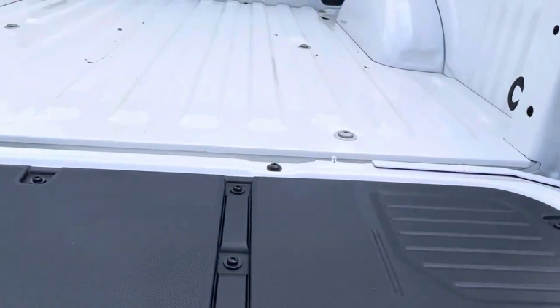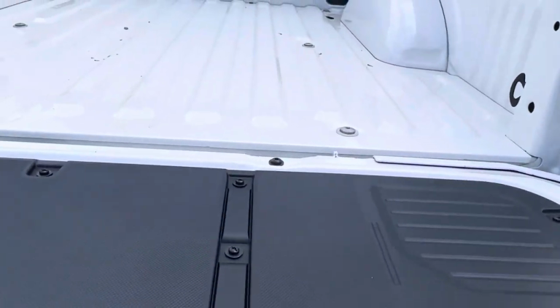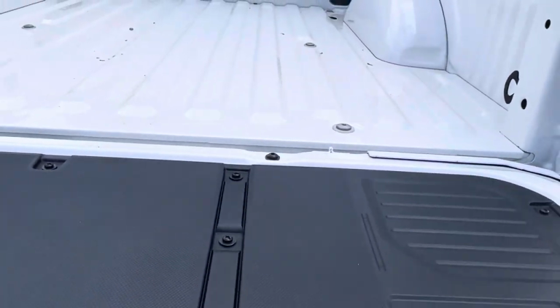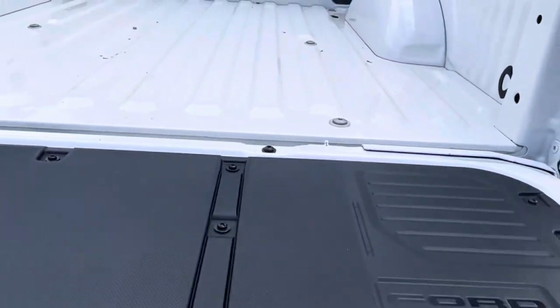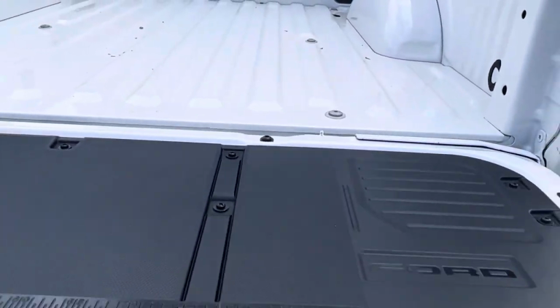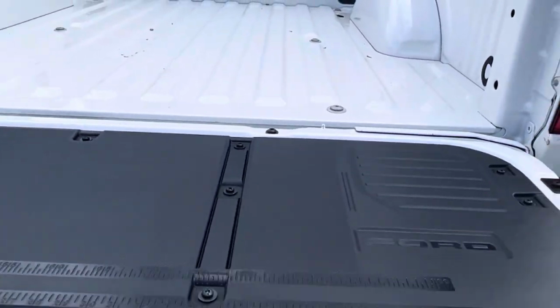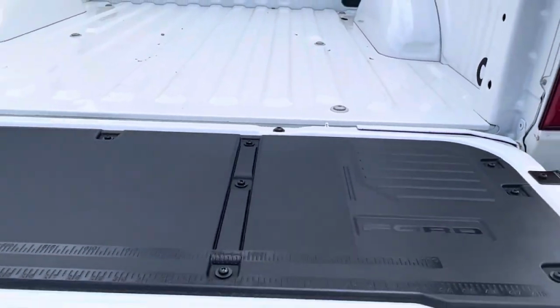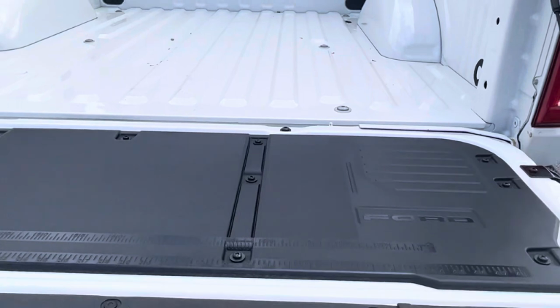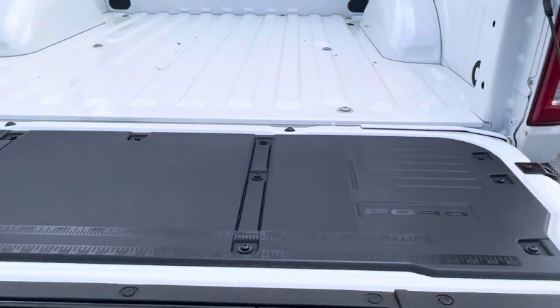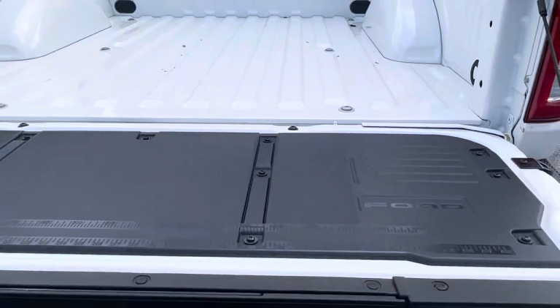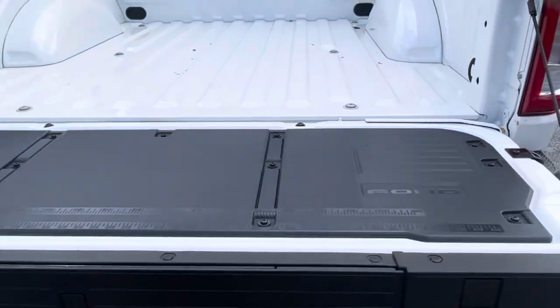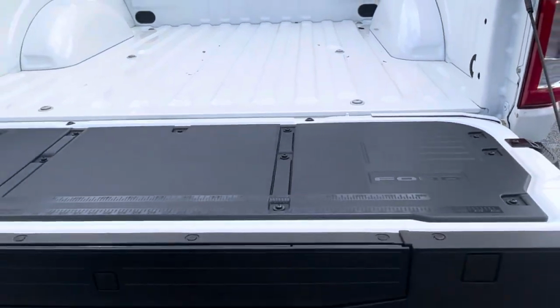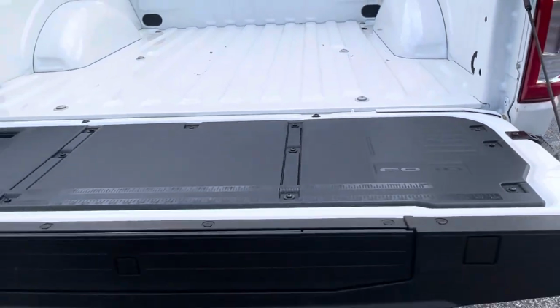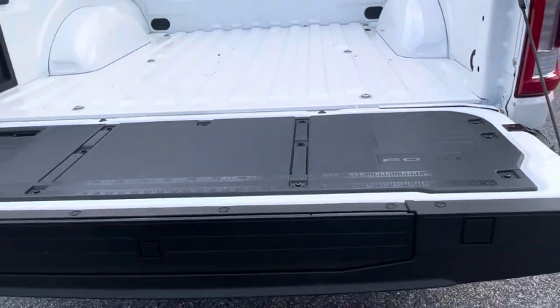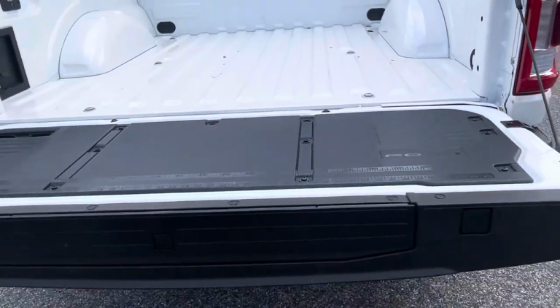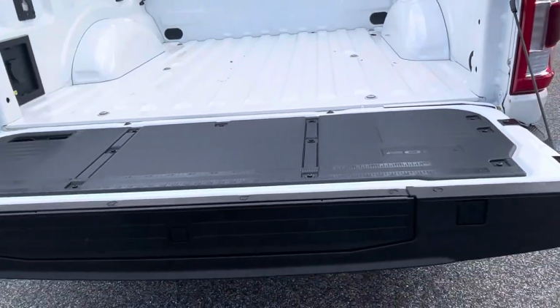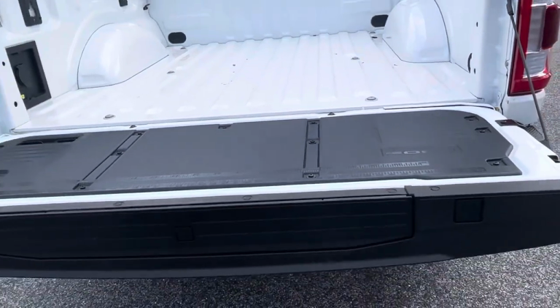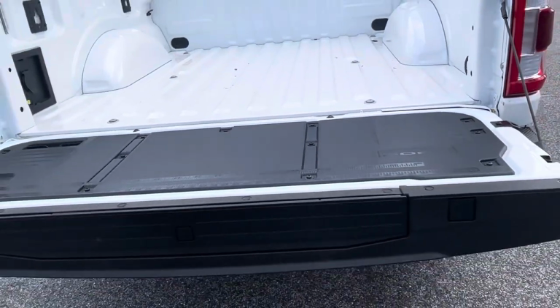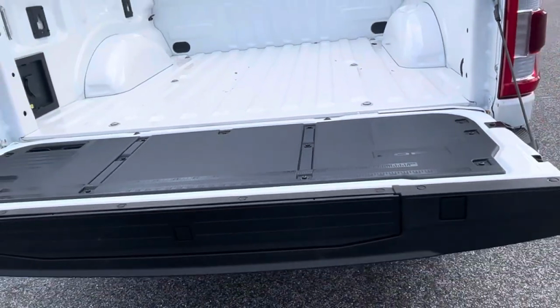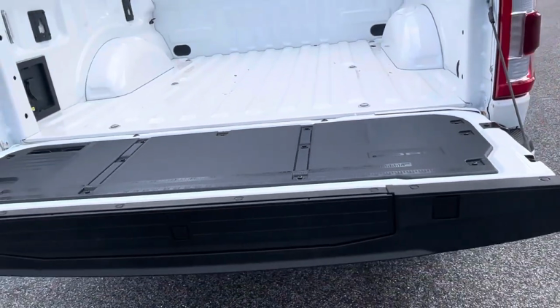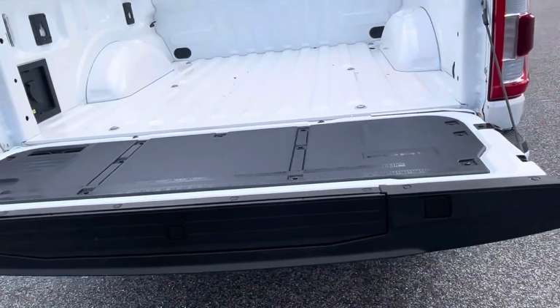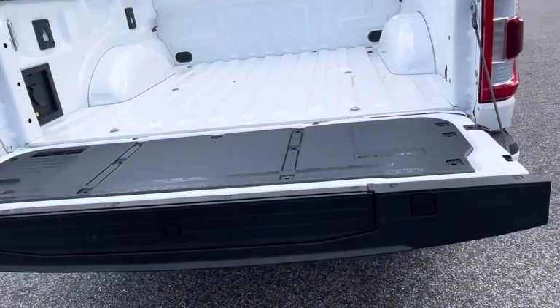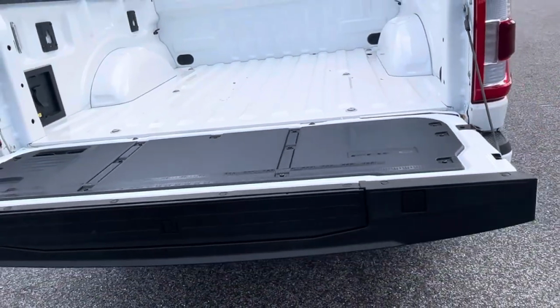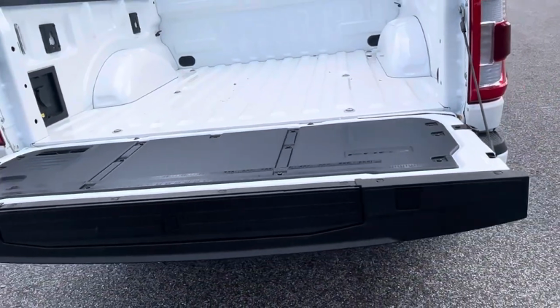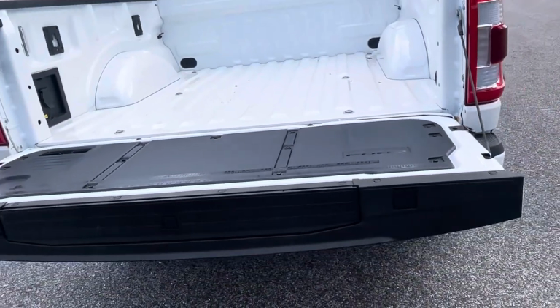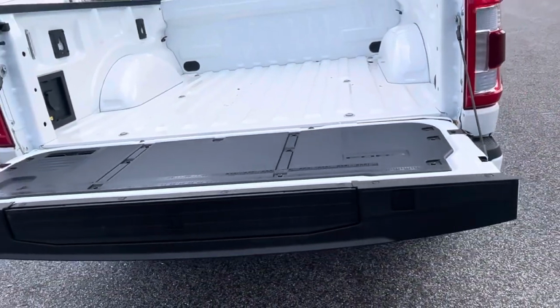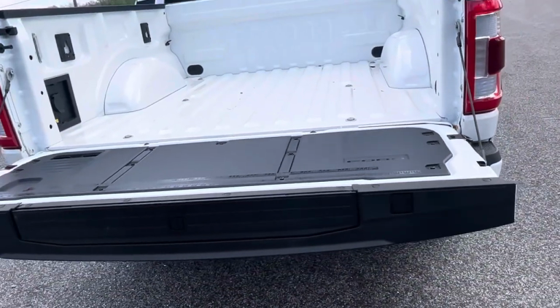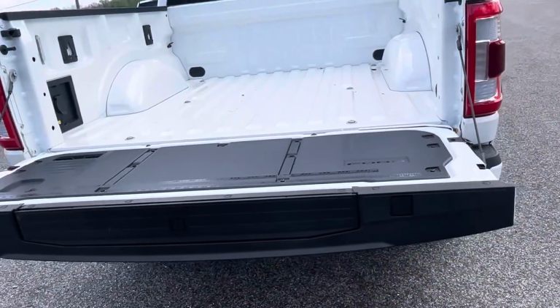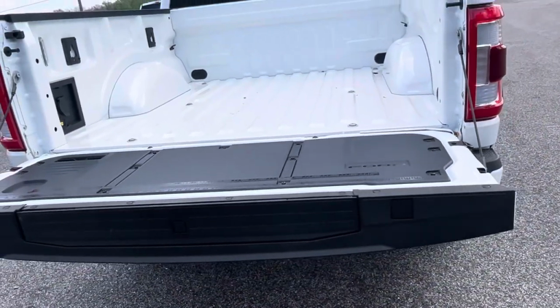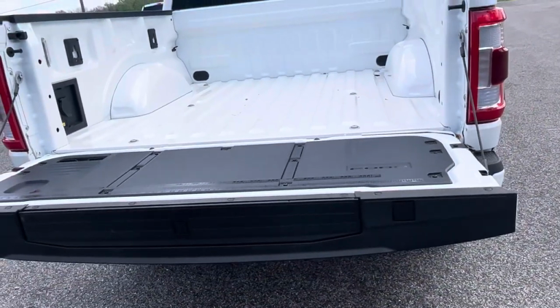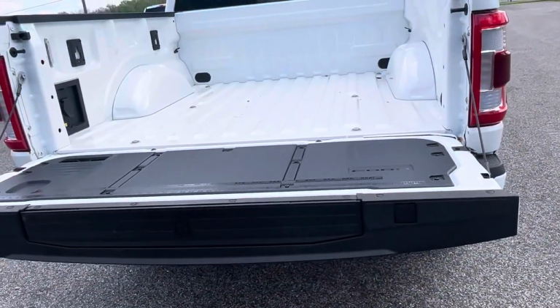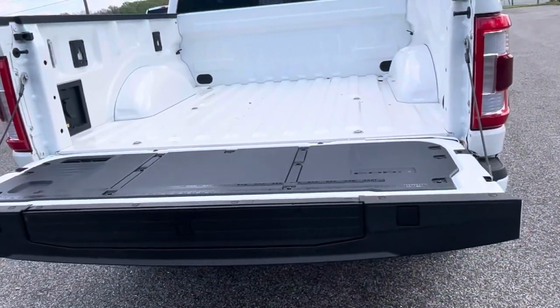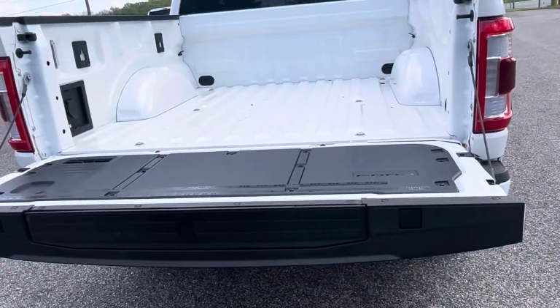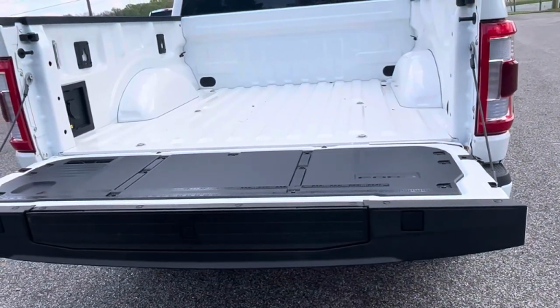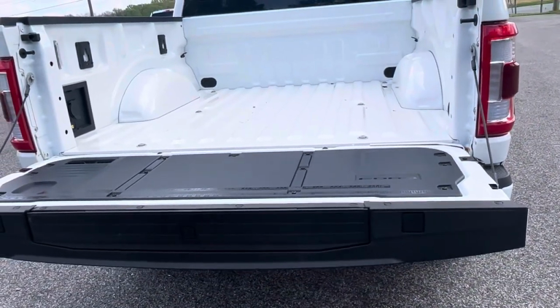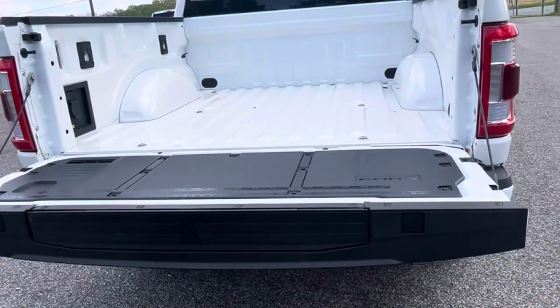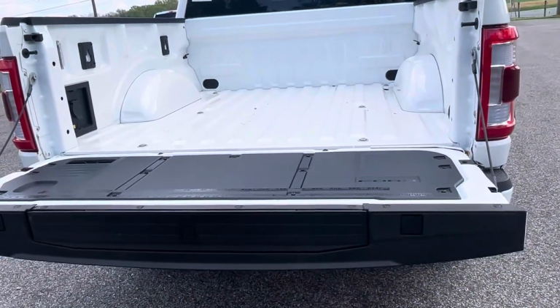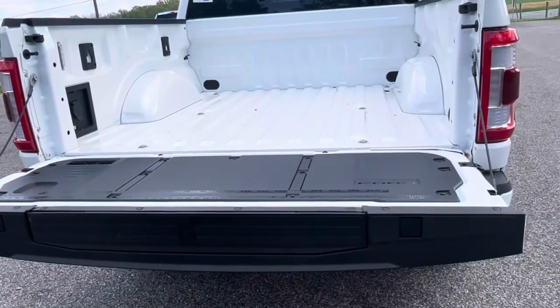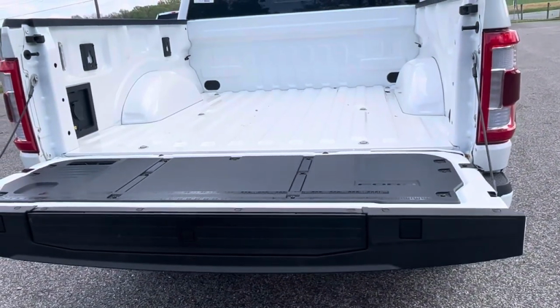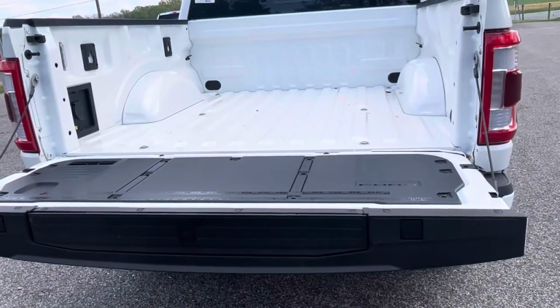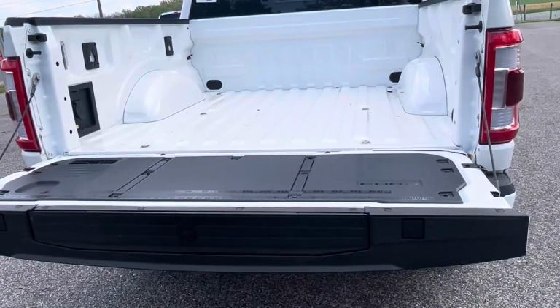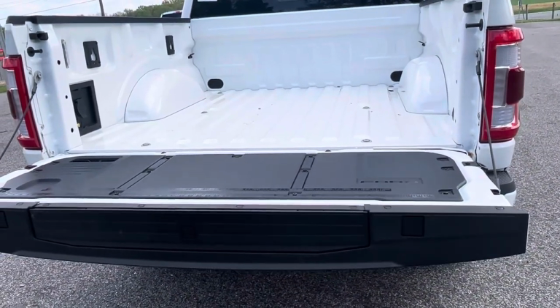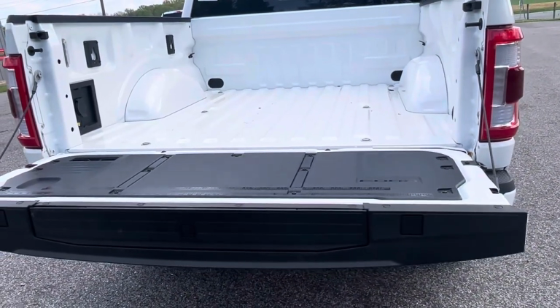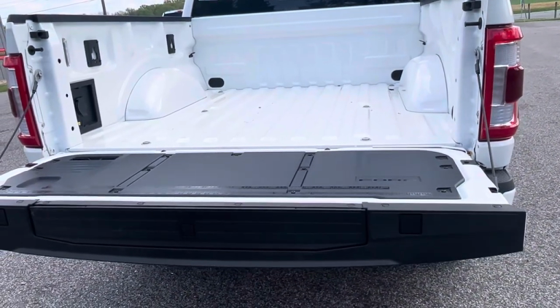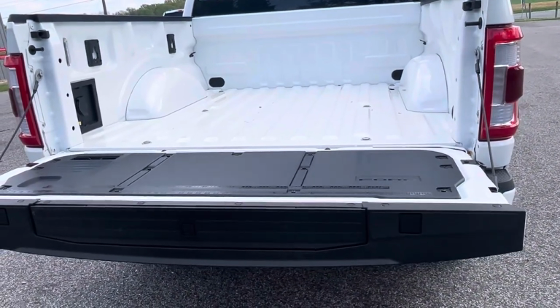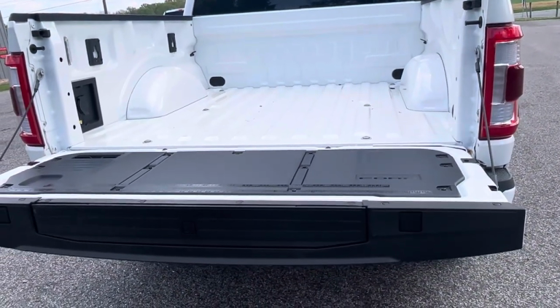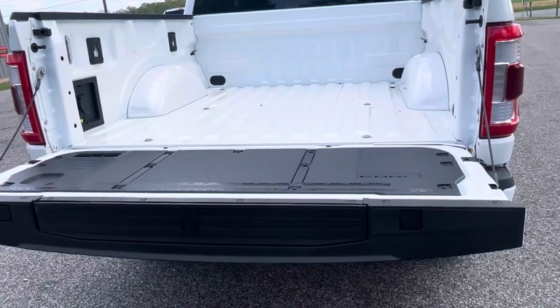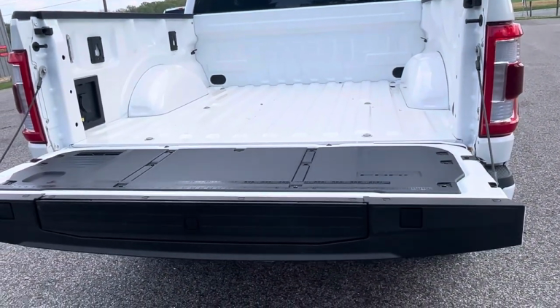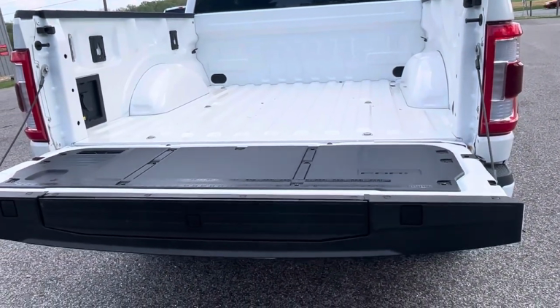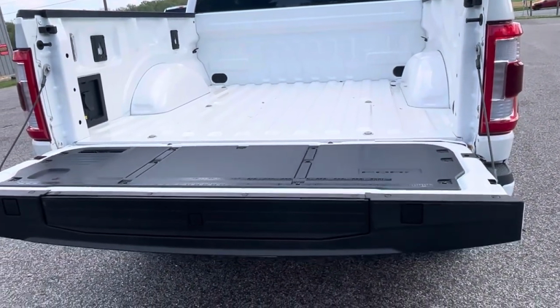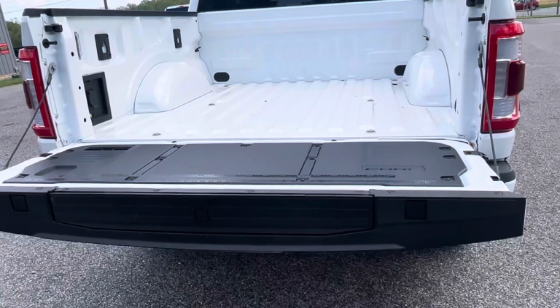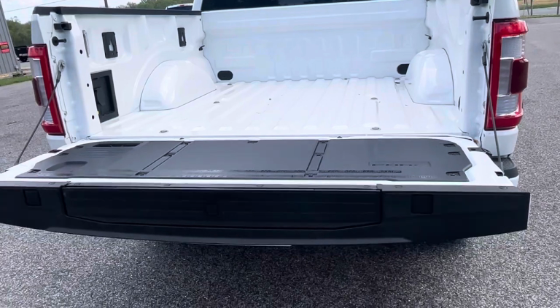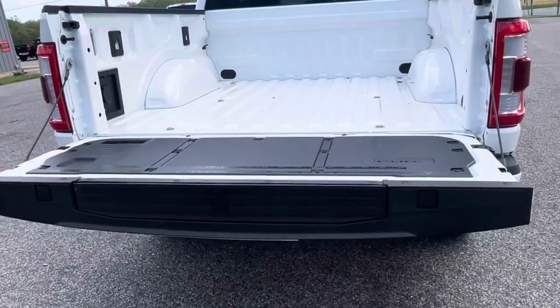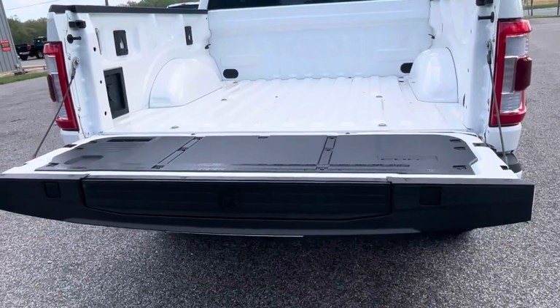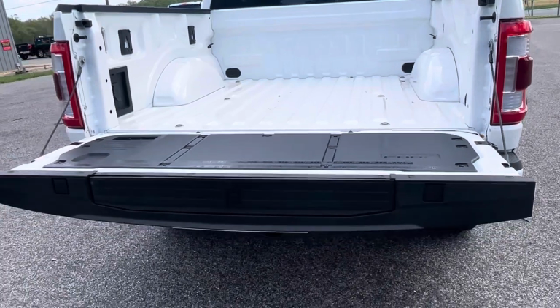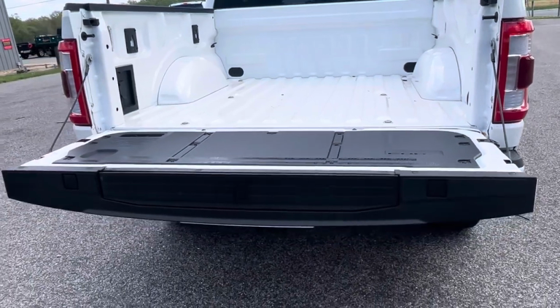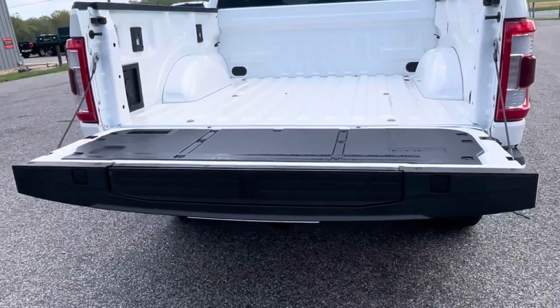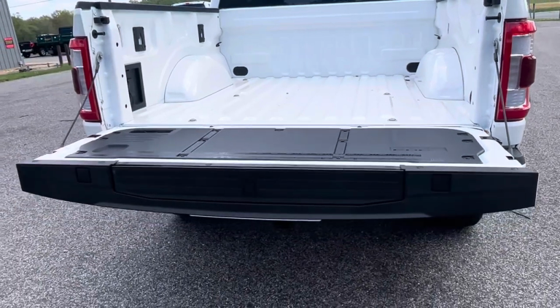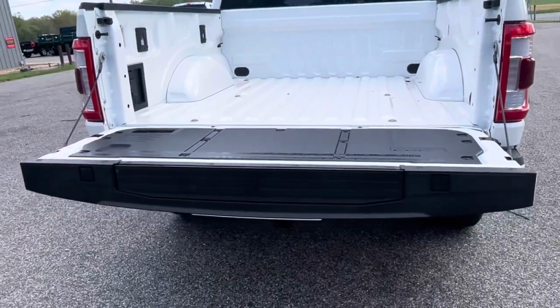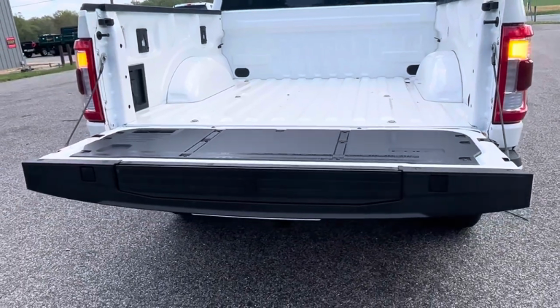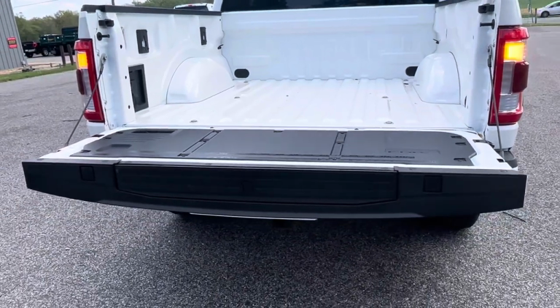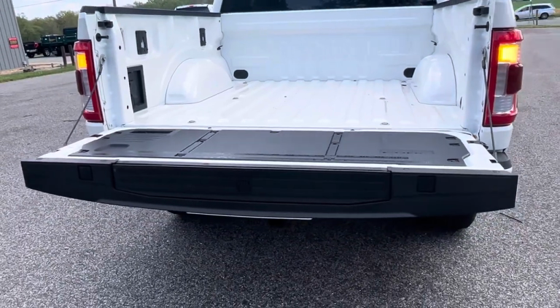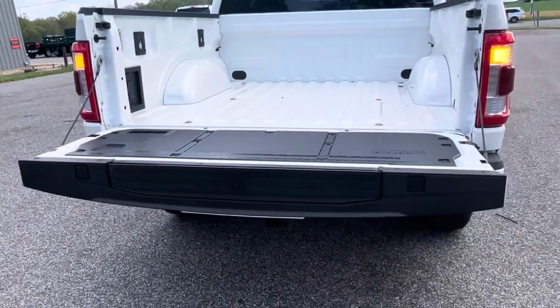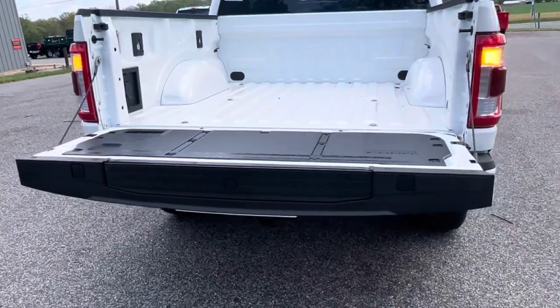Another cool thing is most power tailgates you have to lift up on your own — they only power down. This one also powers up.